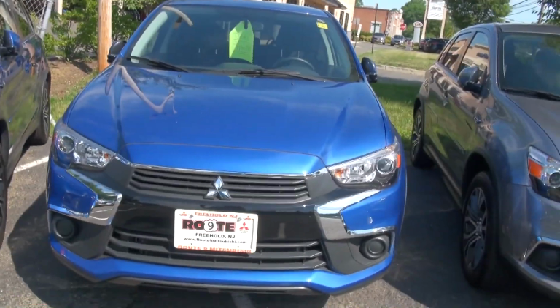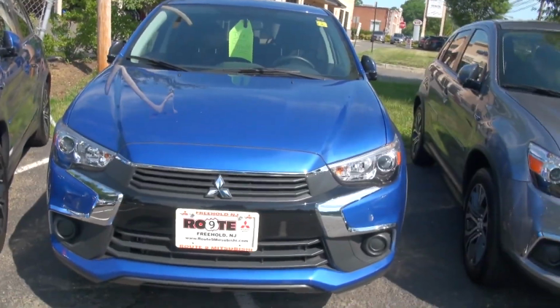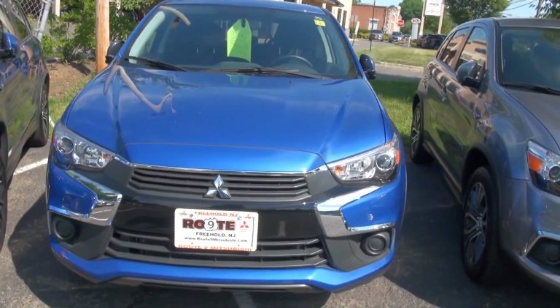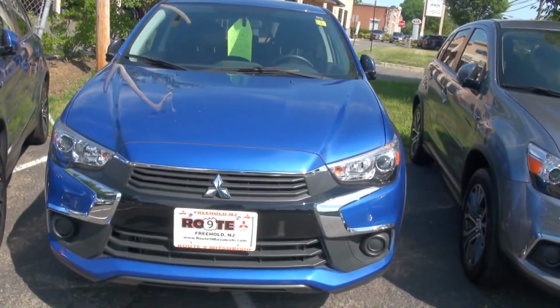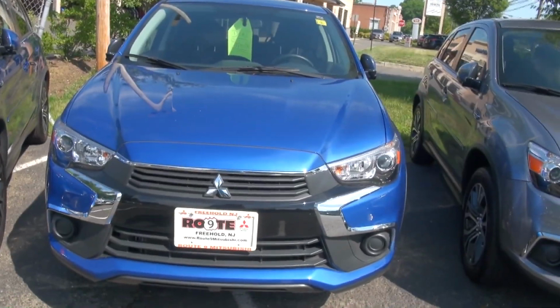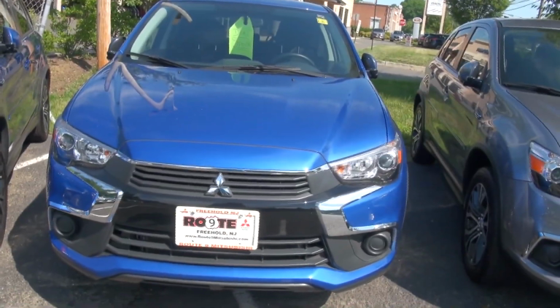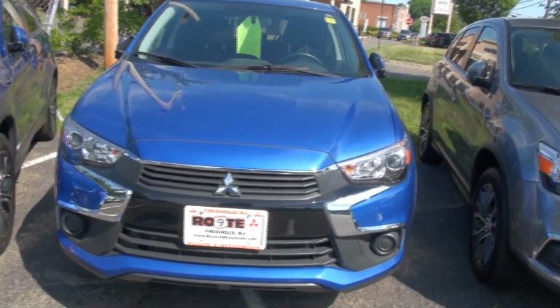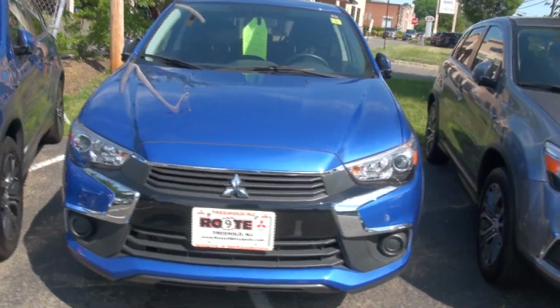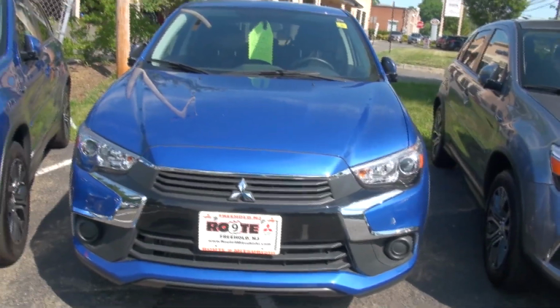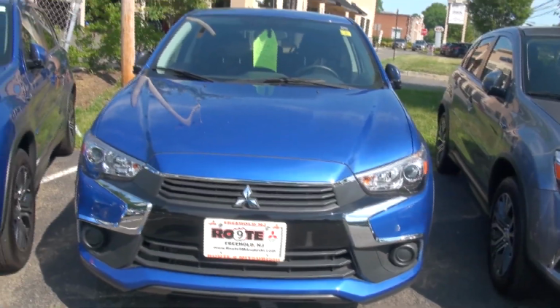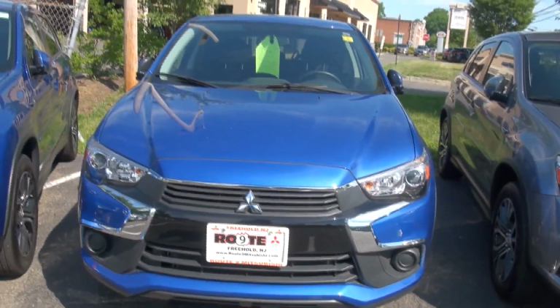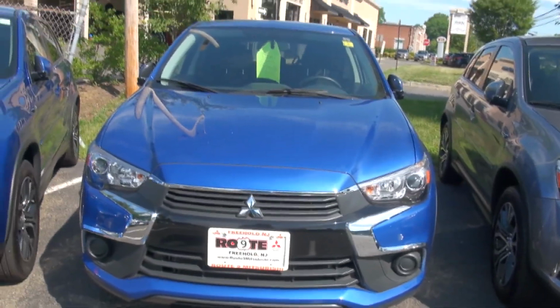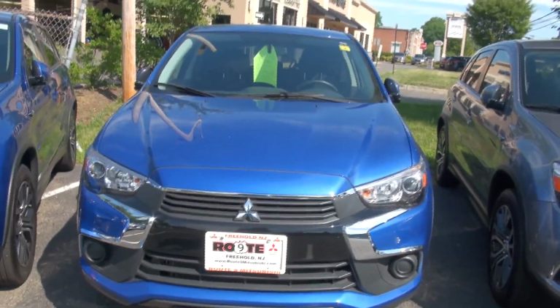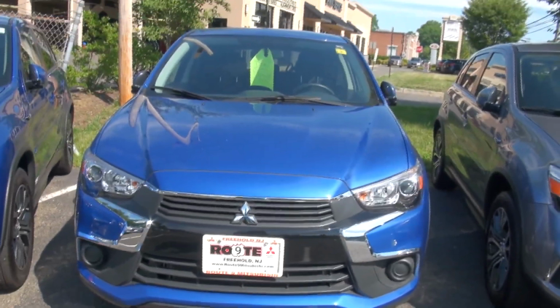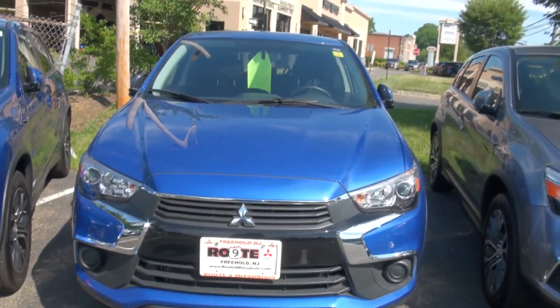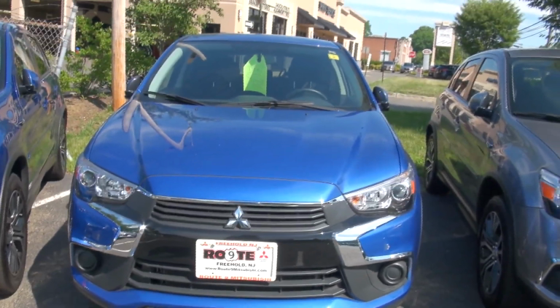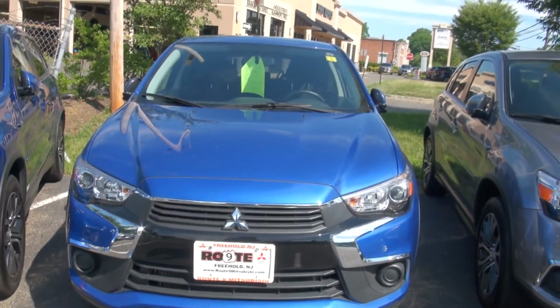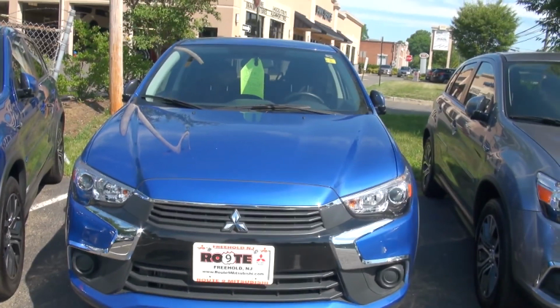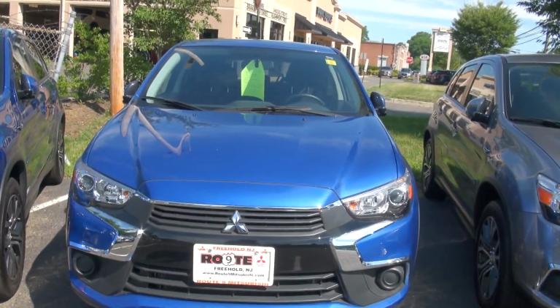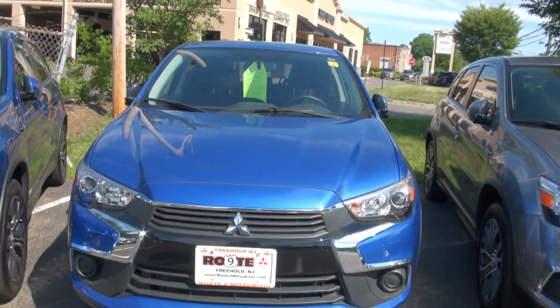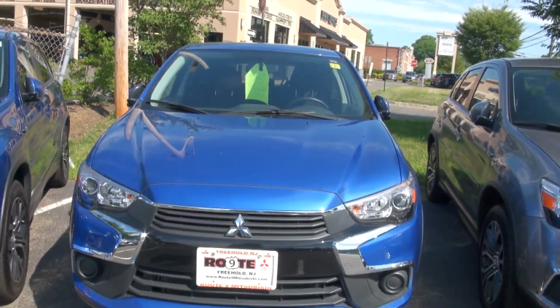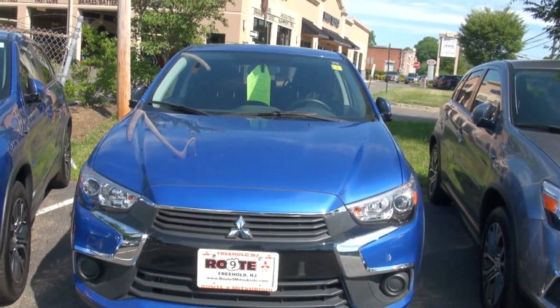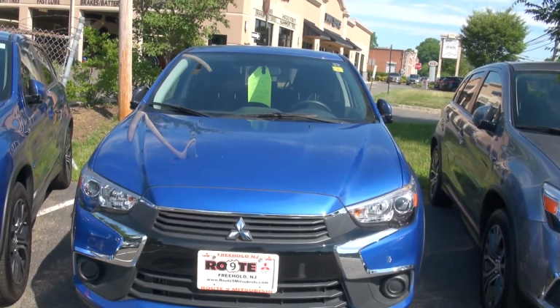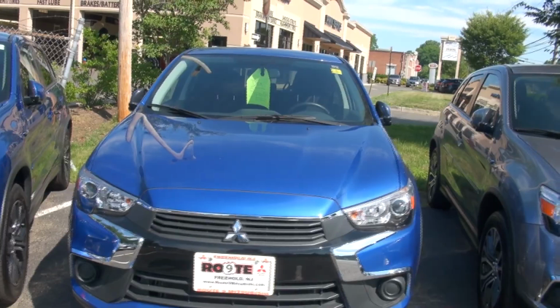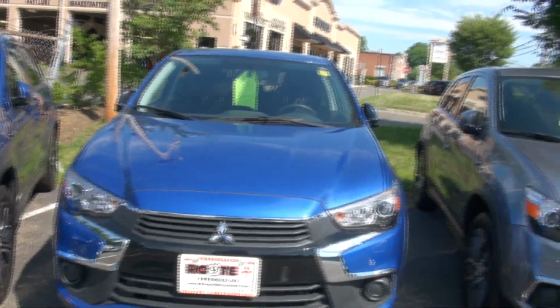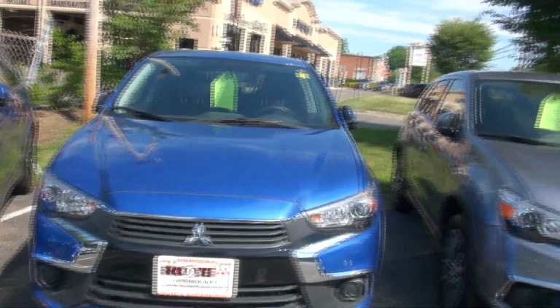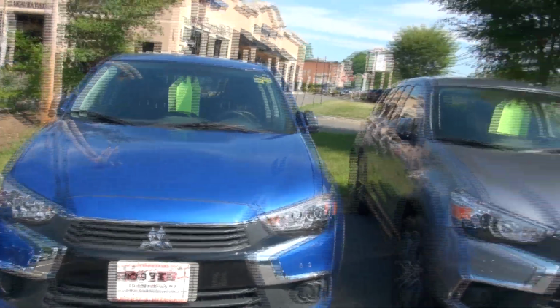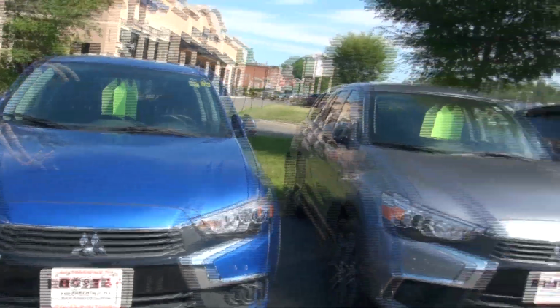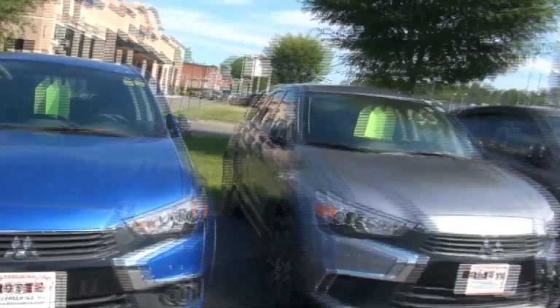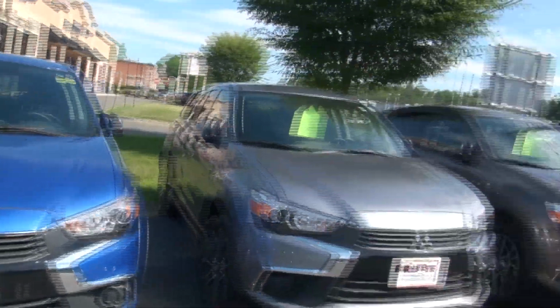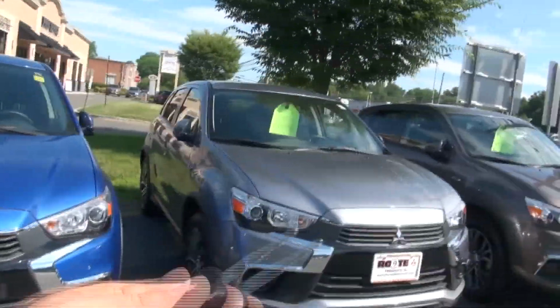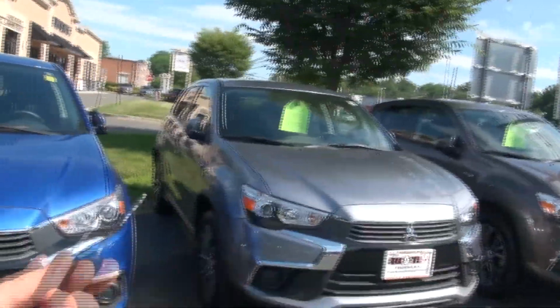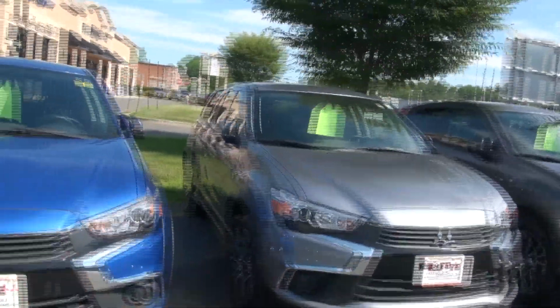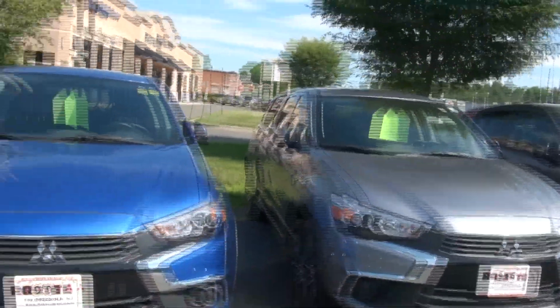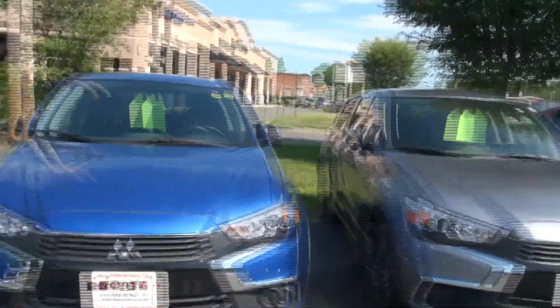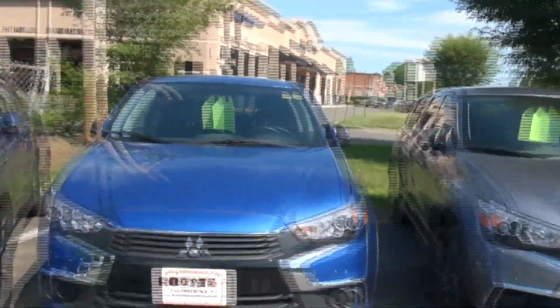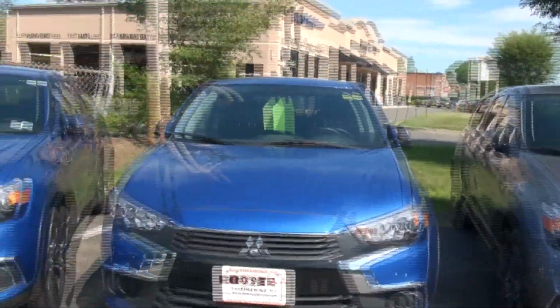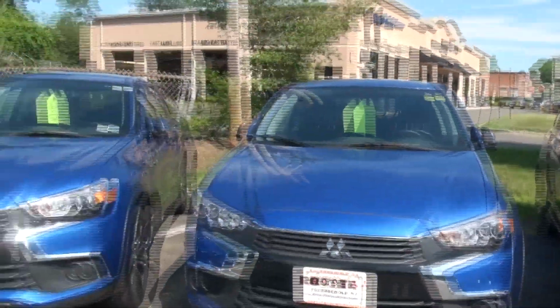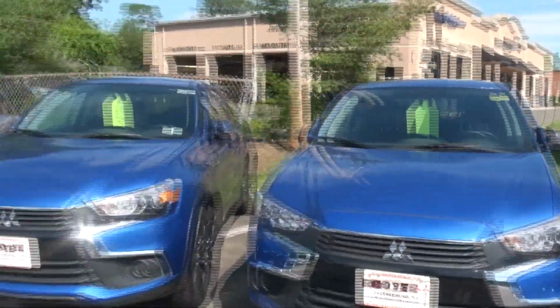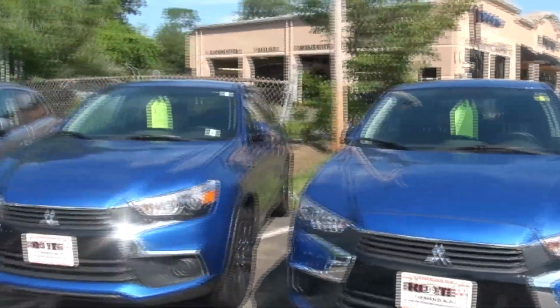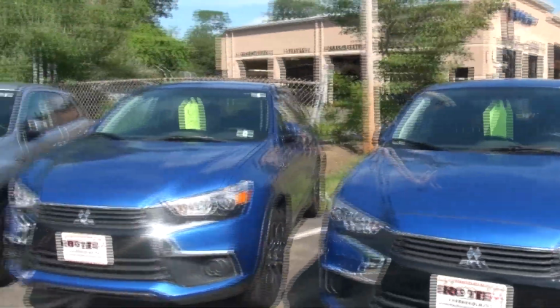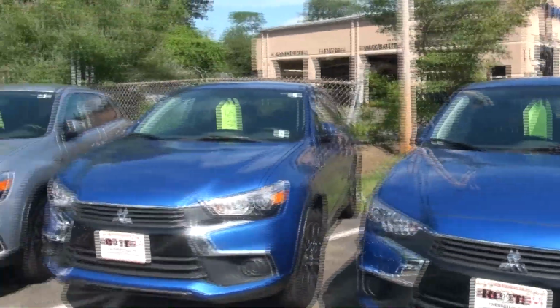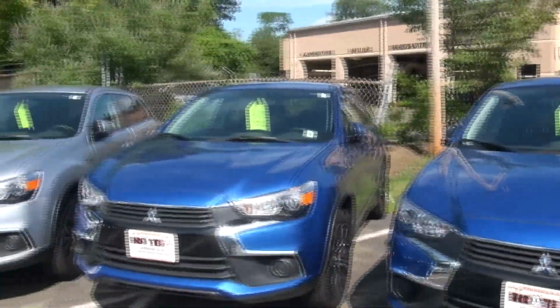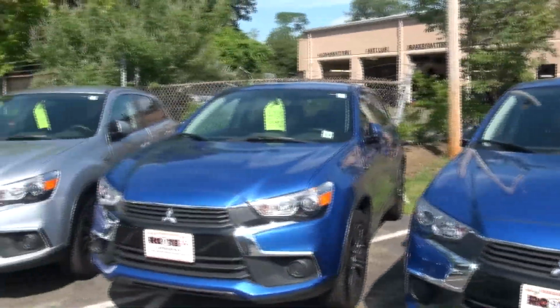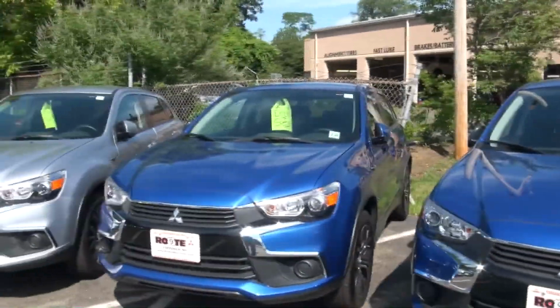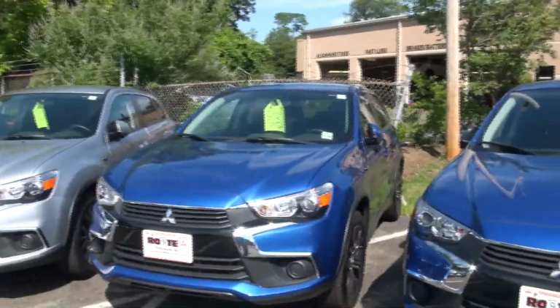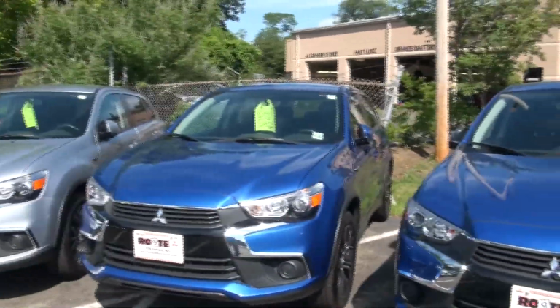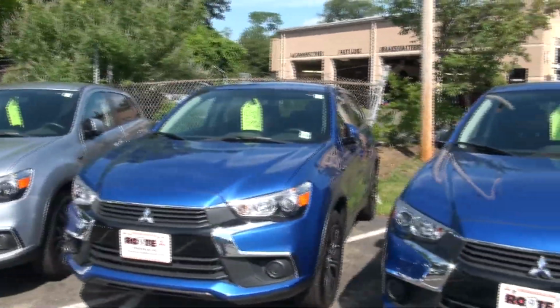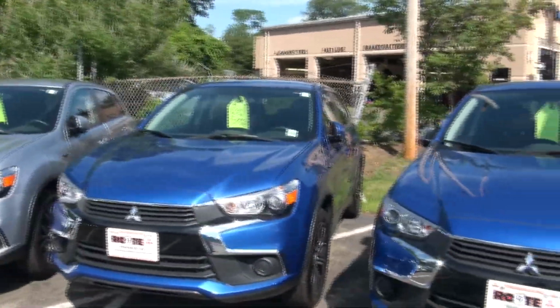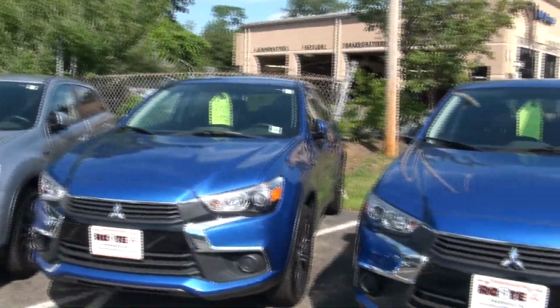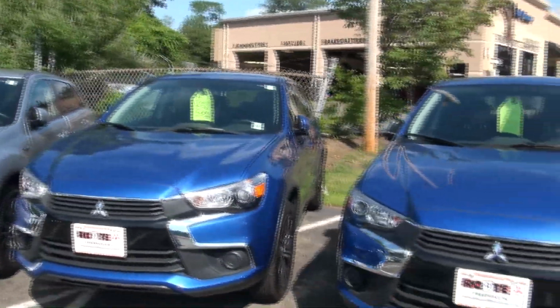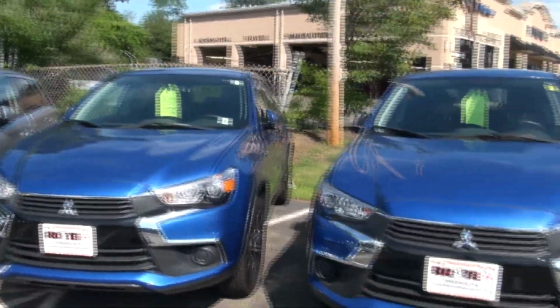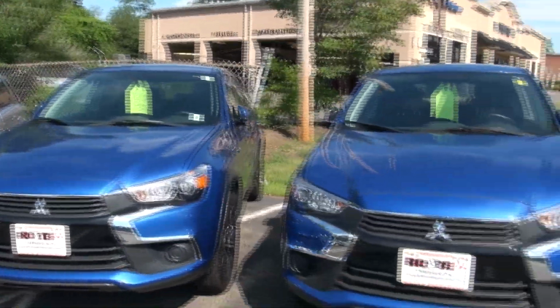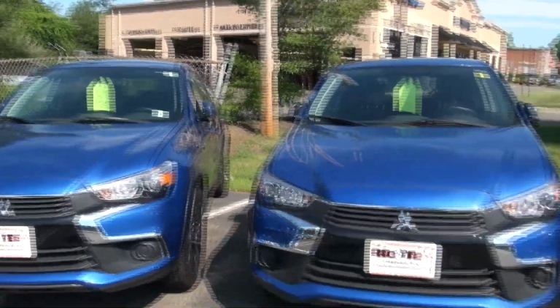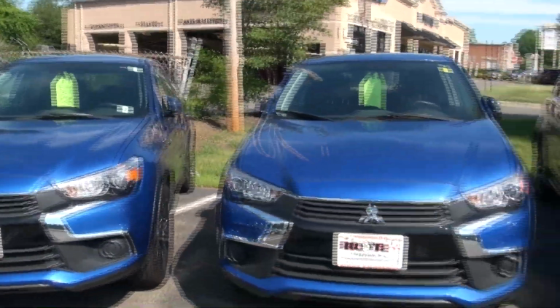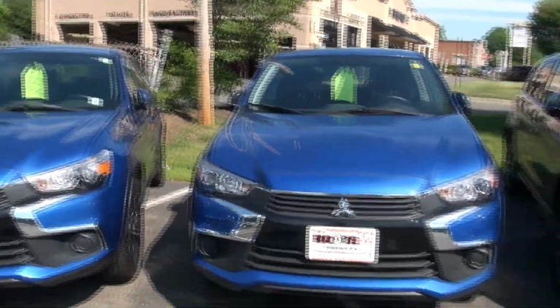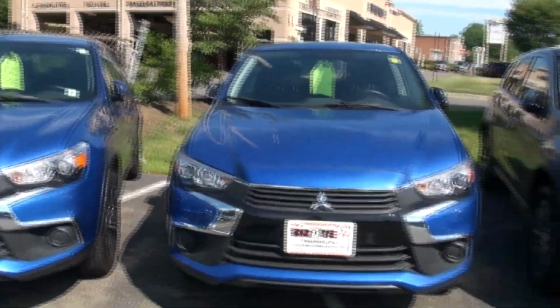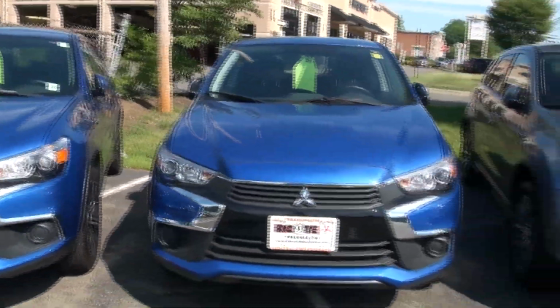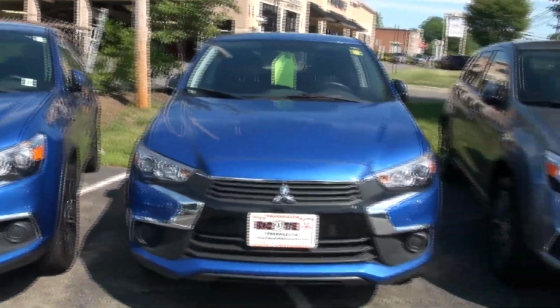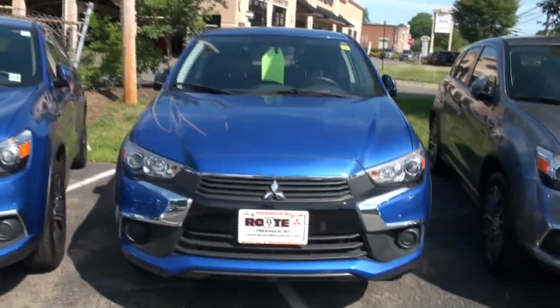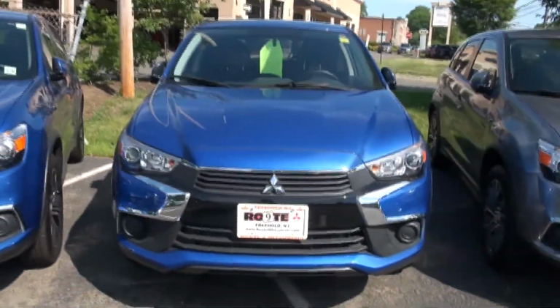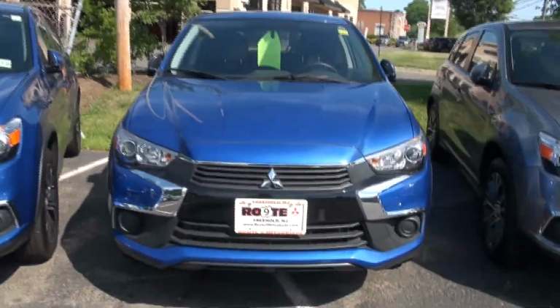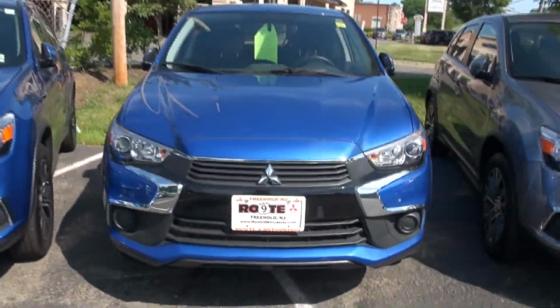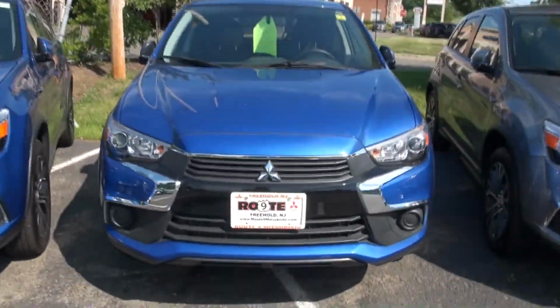Click on ePrice to find out all the numbers on these vehicles available here at Route9Mitsubishi.com.